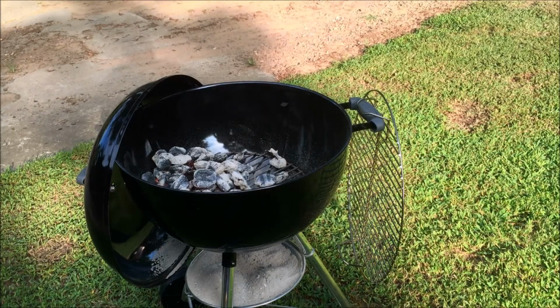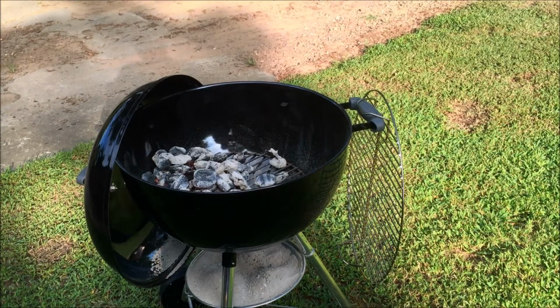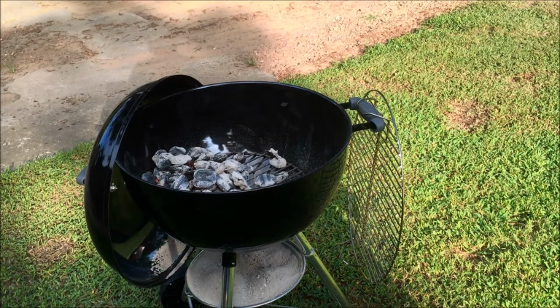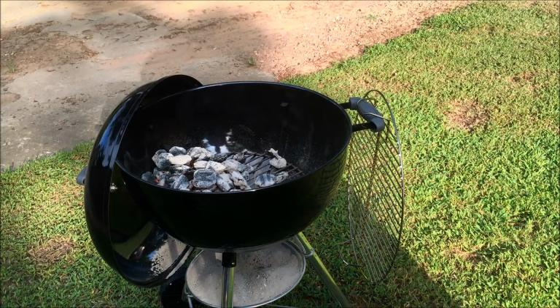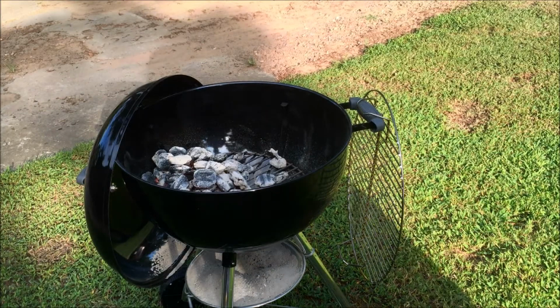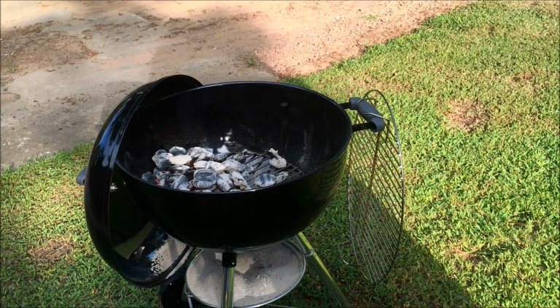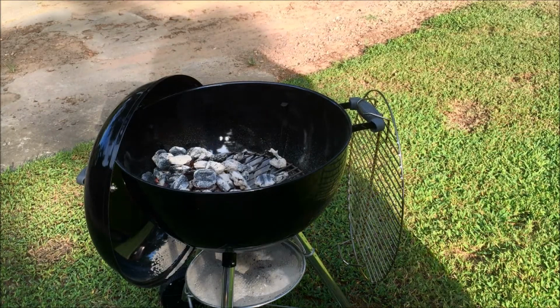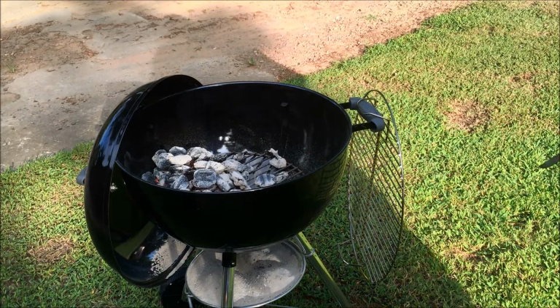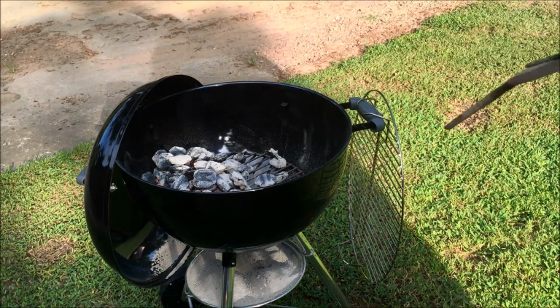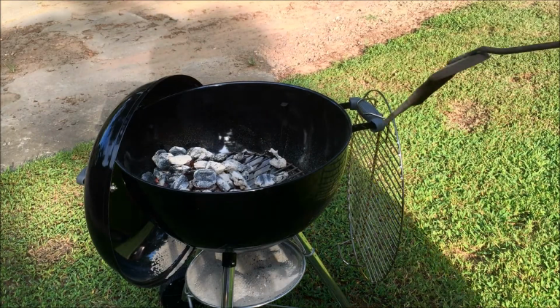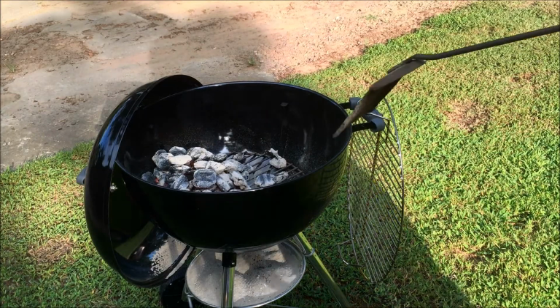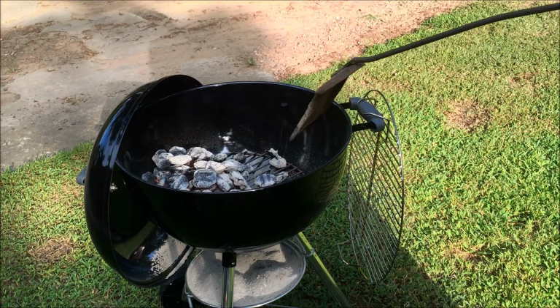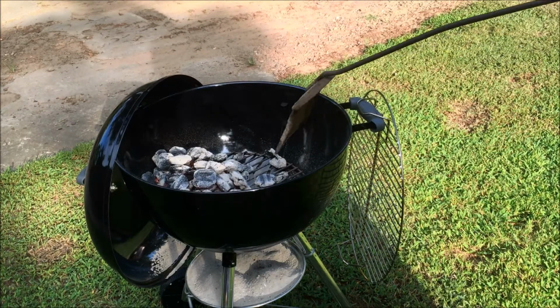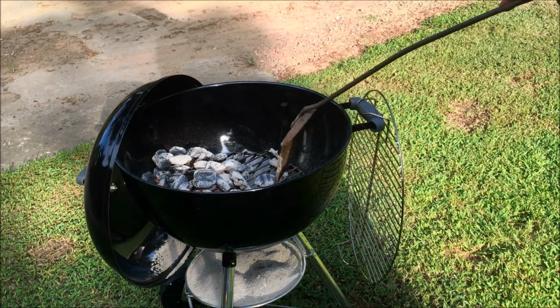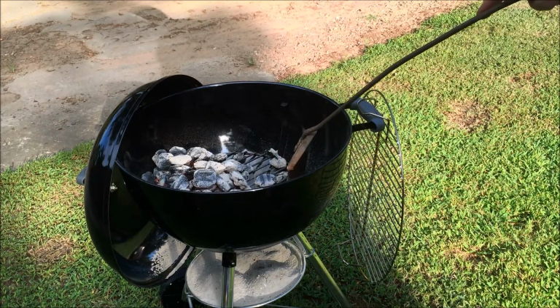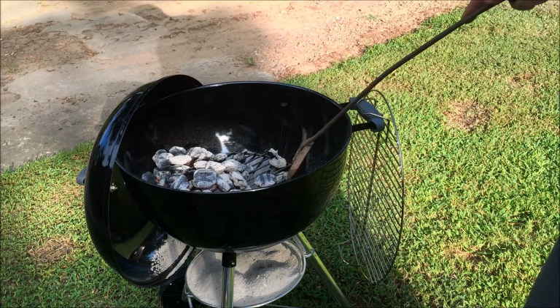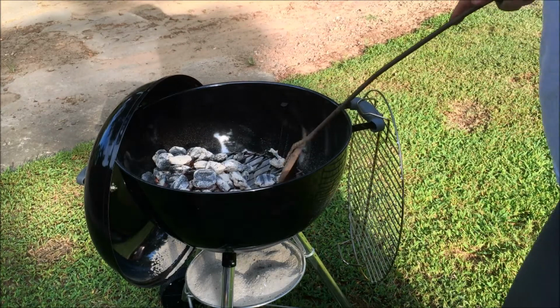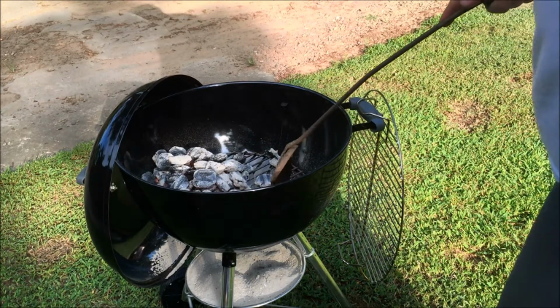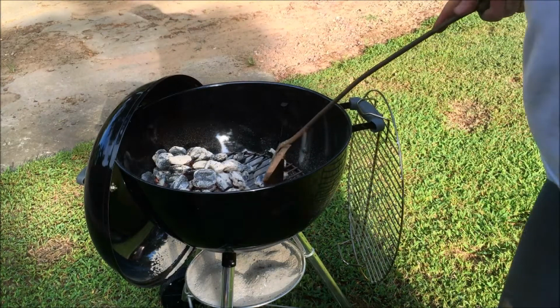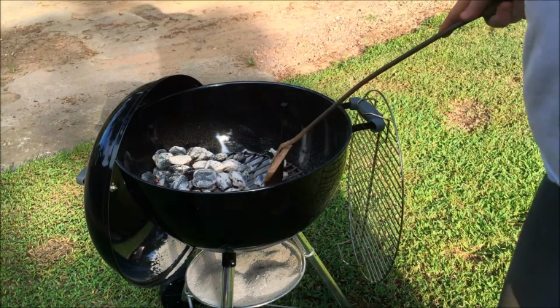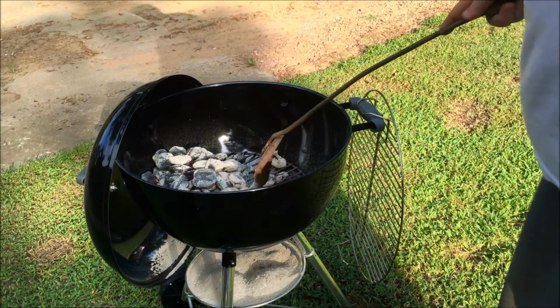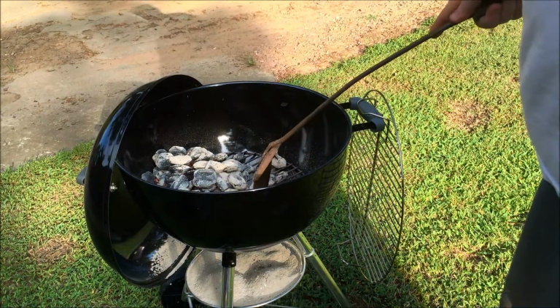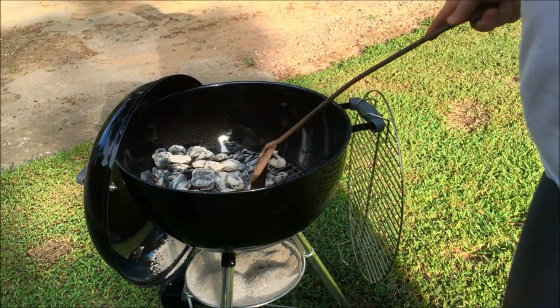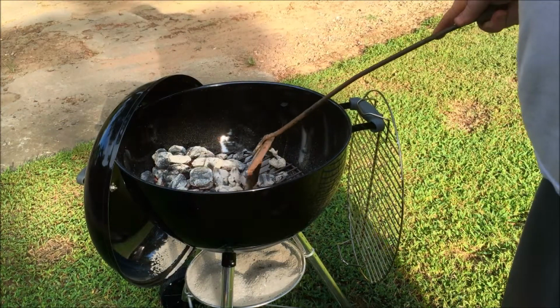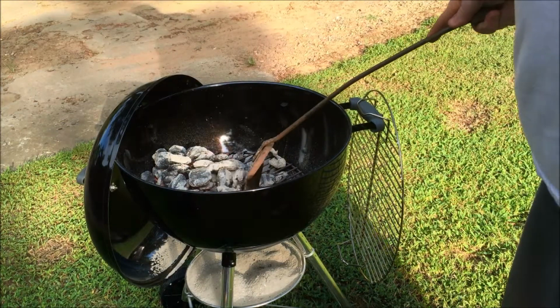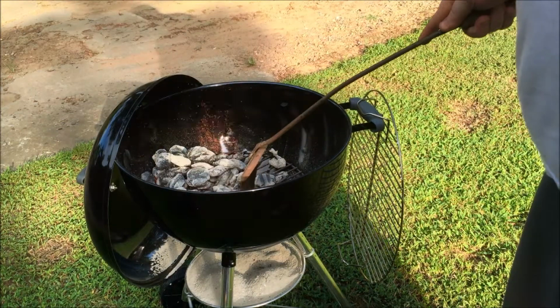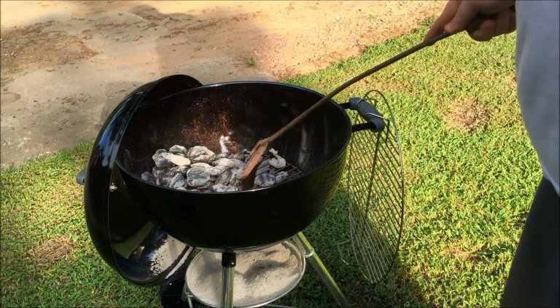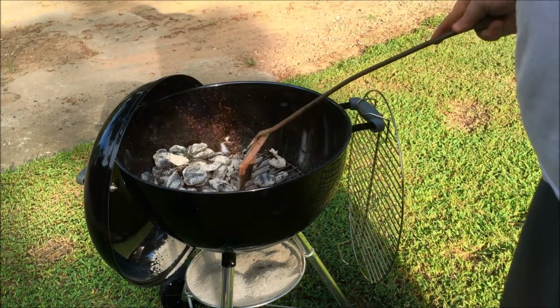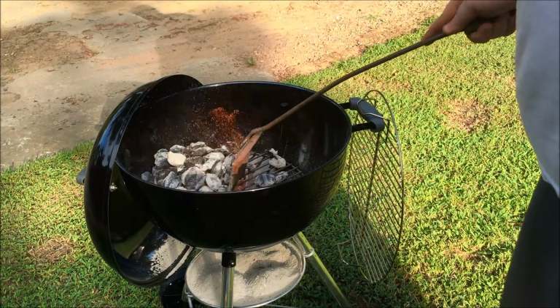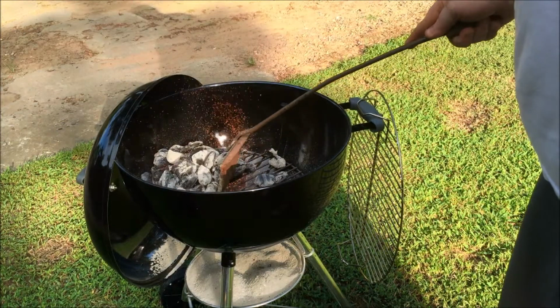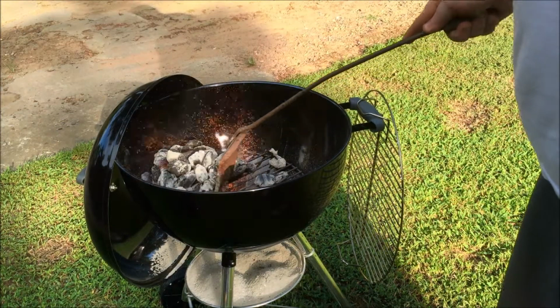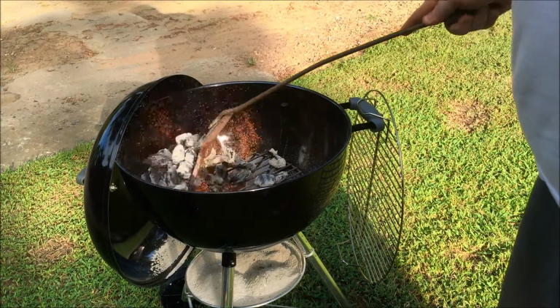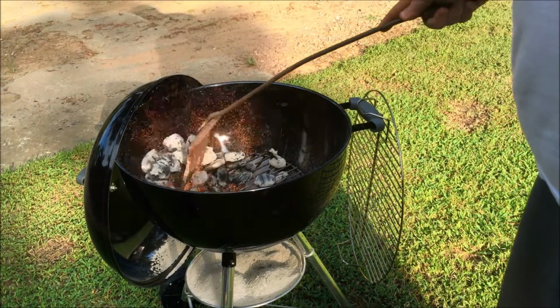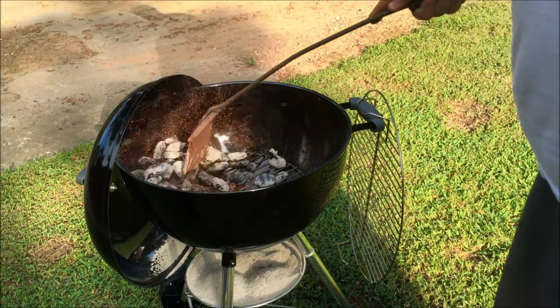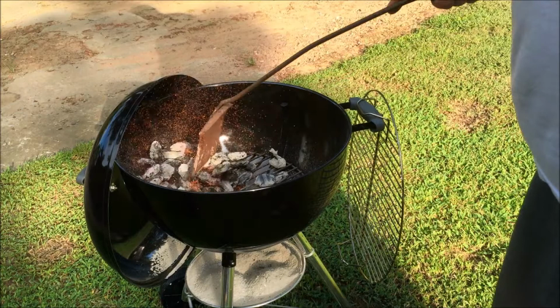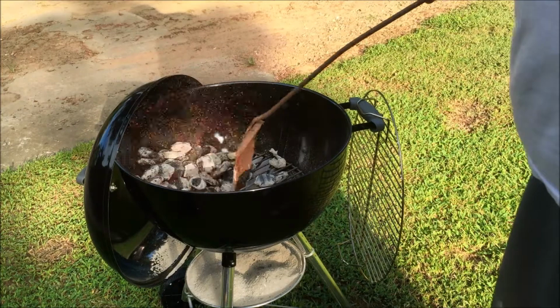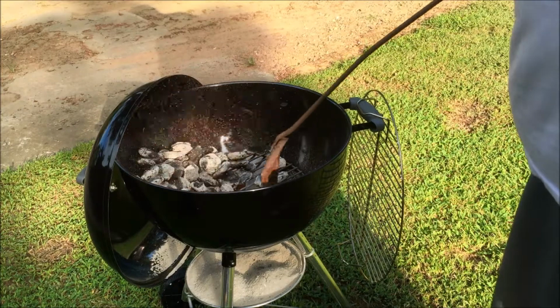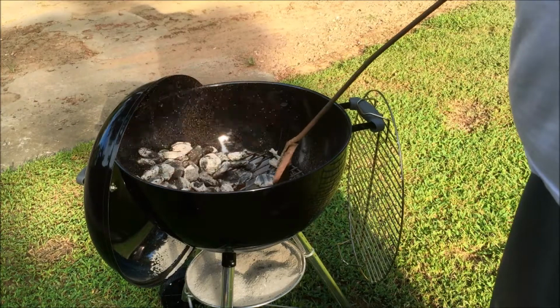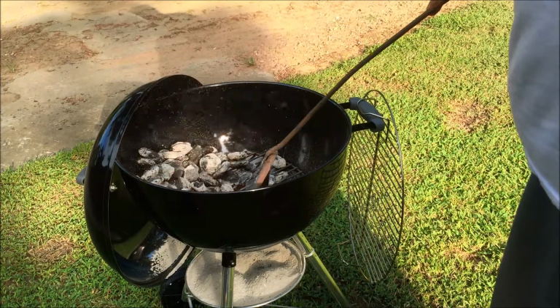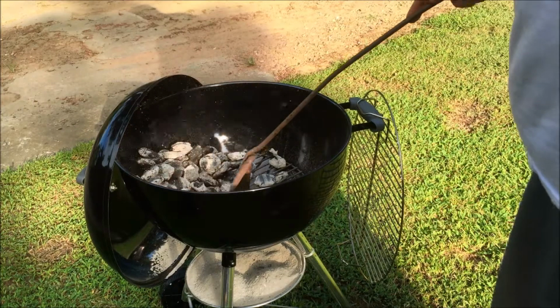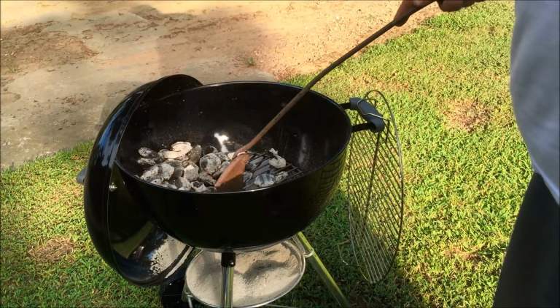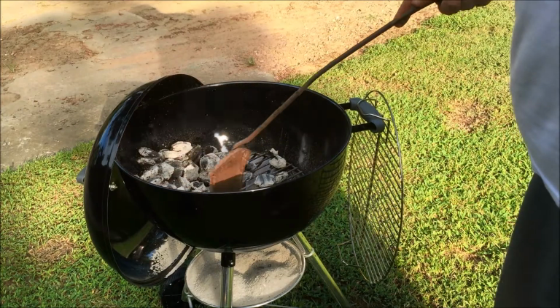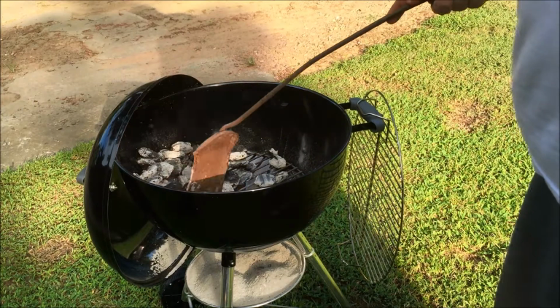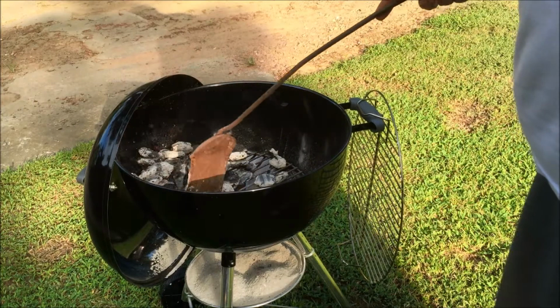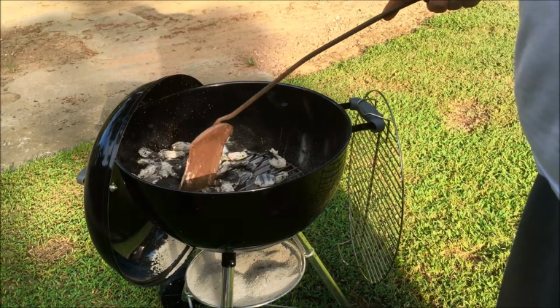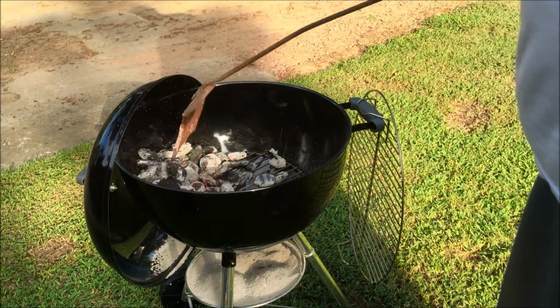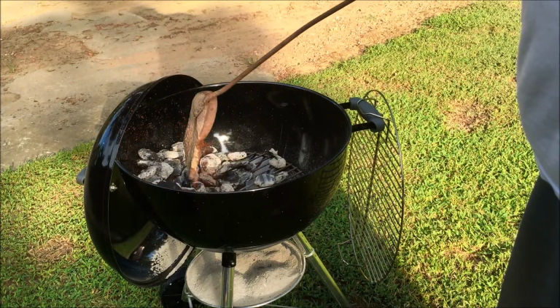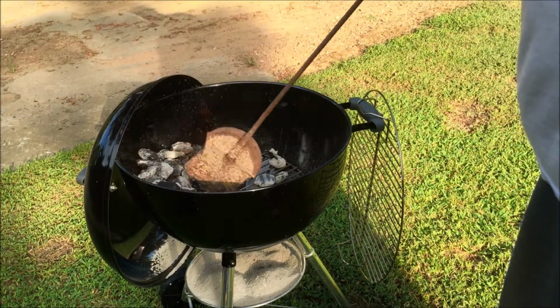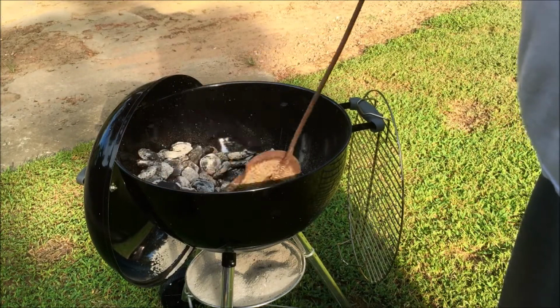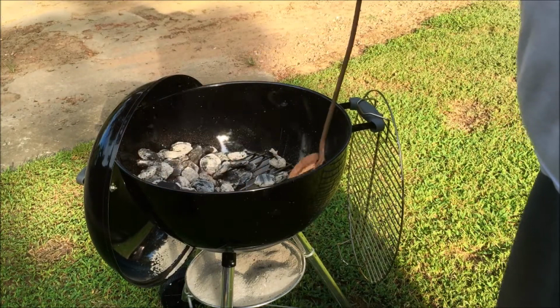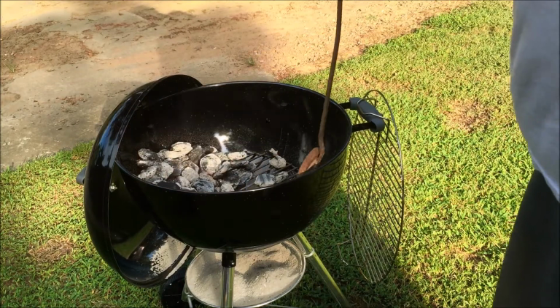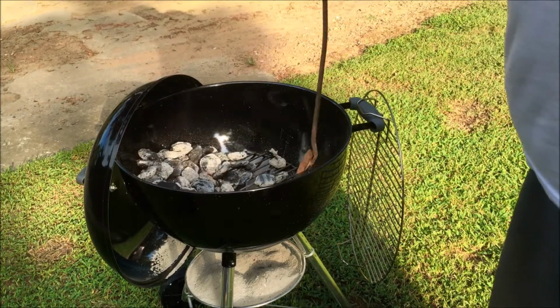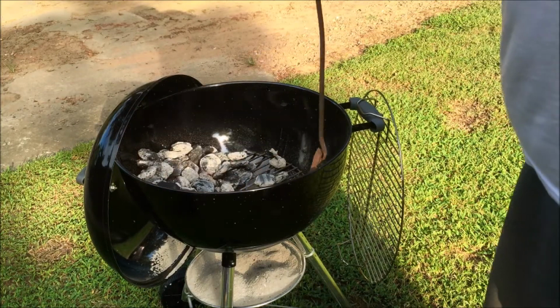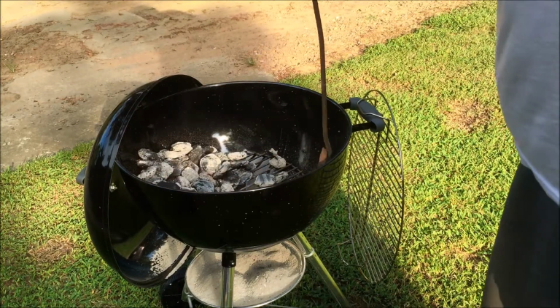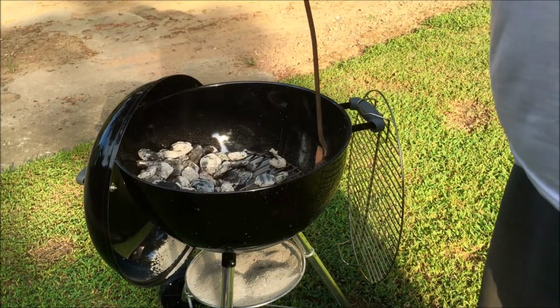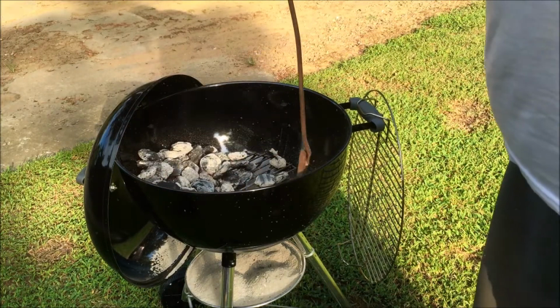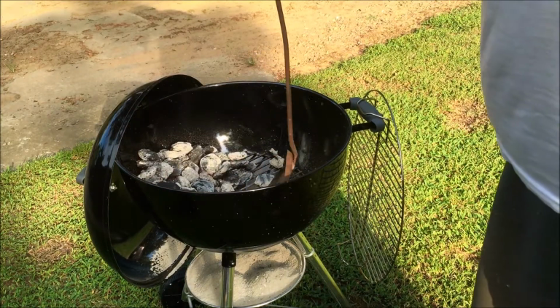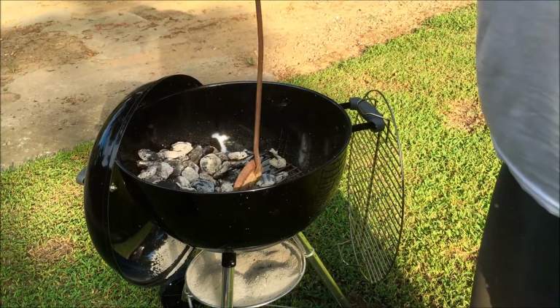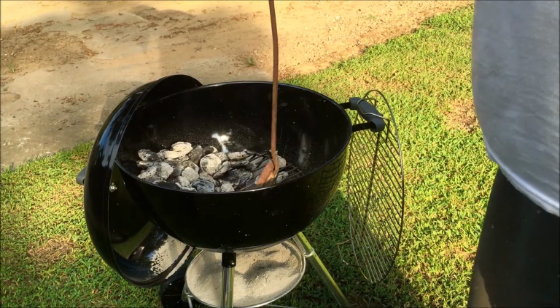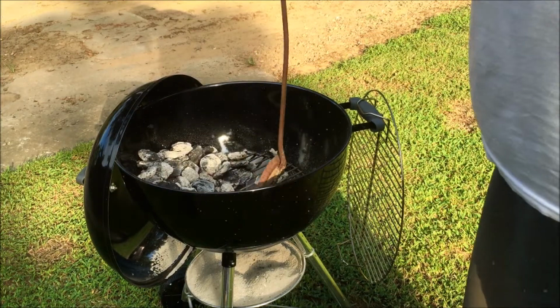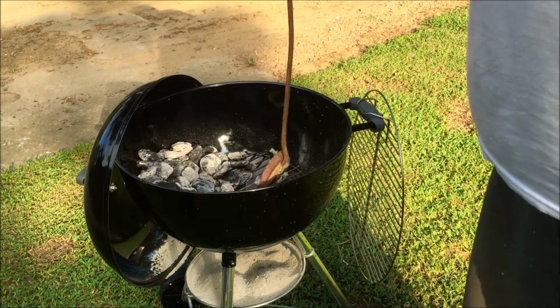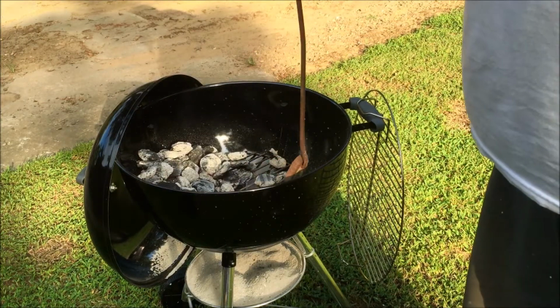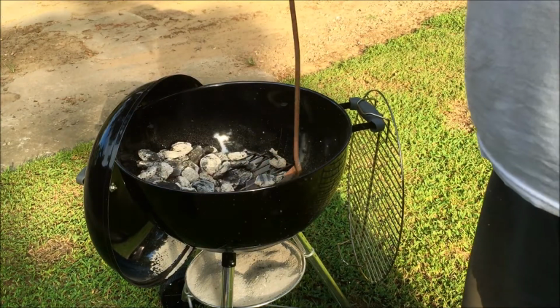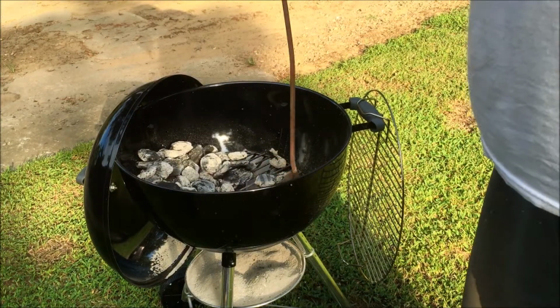So the charcoal is ready — we're gonna kick it over to one side and pile it up over here.